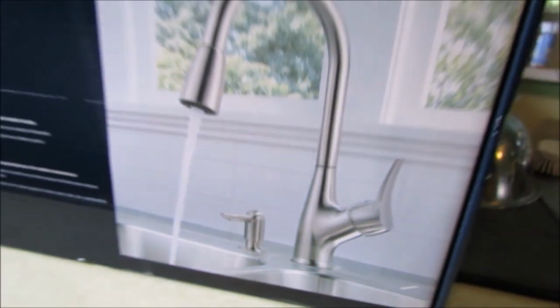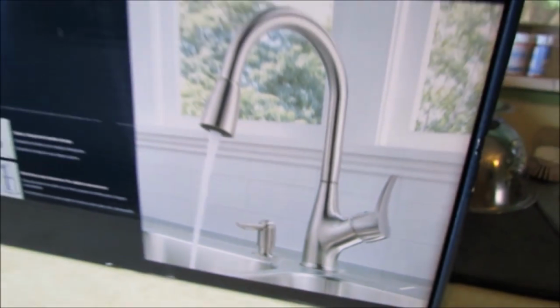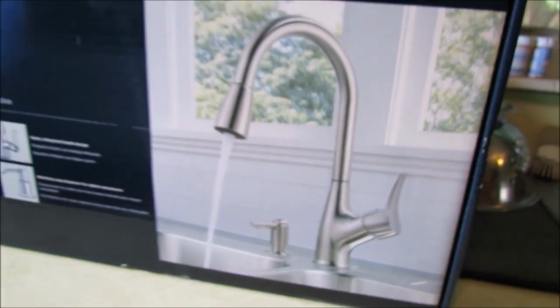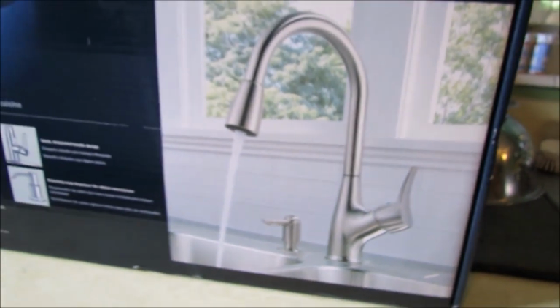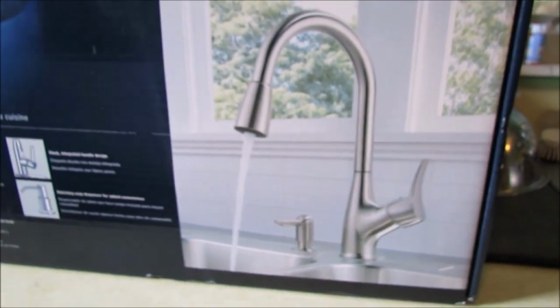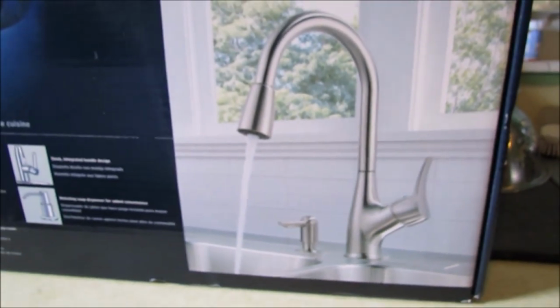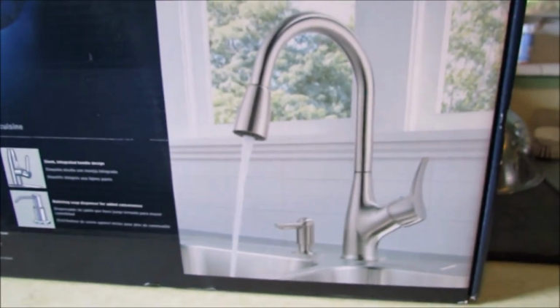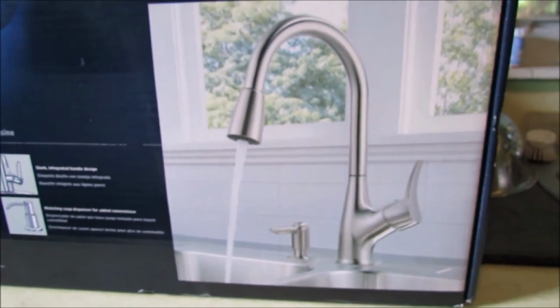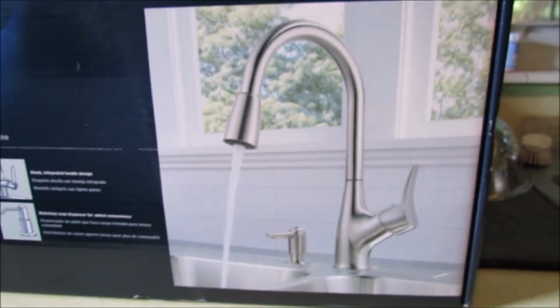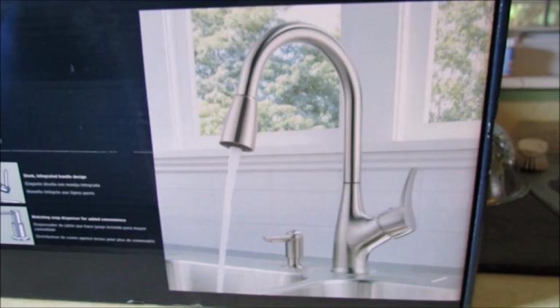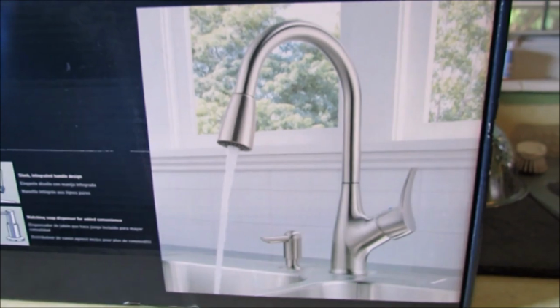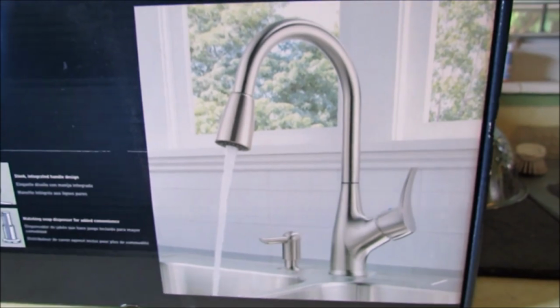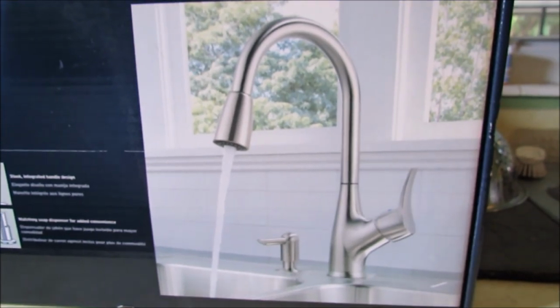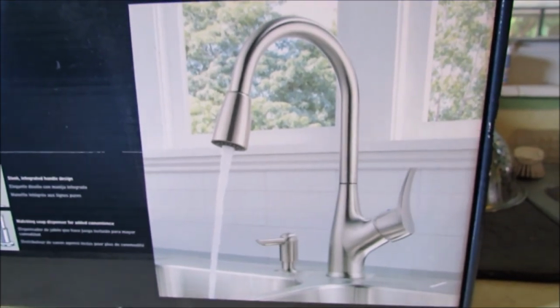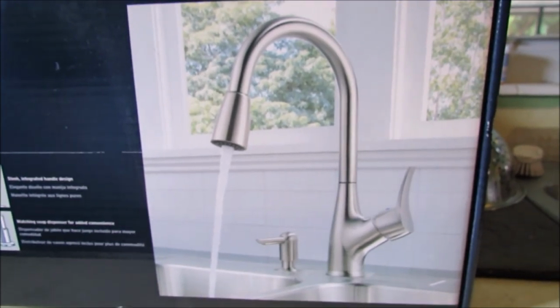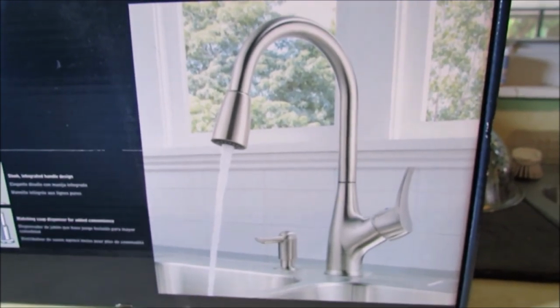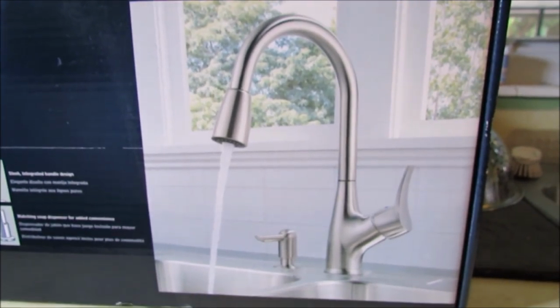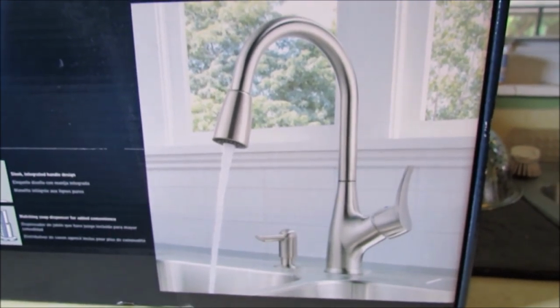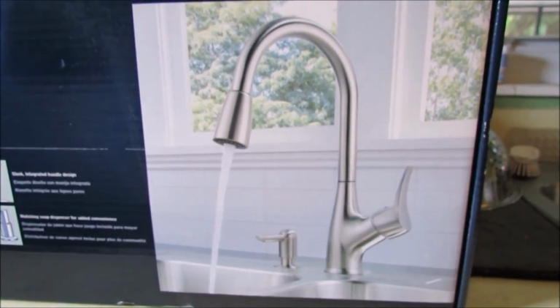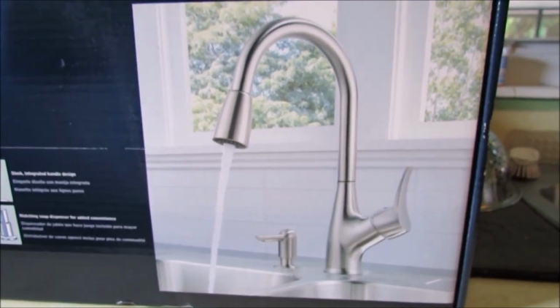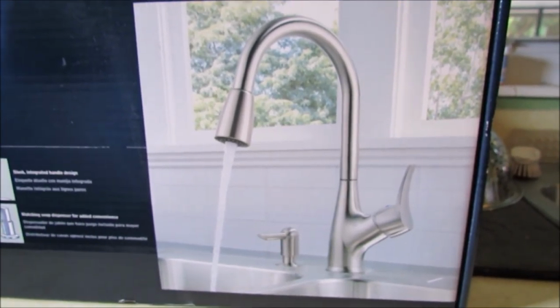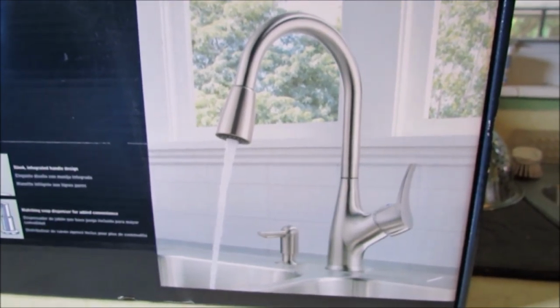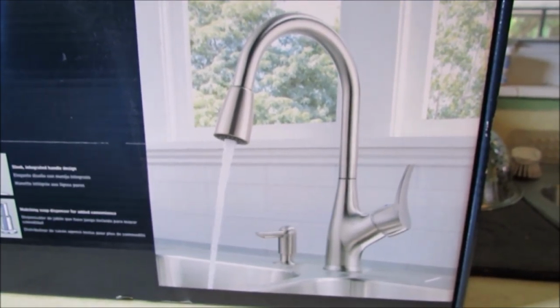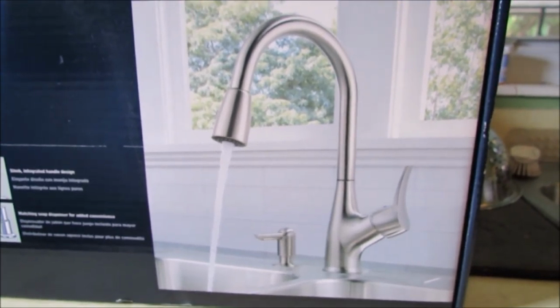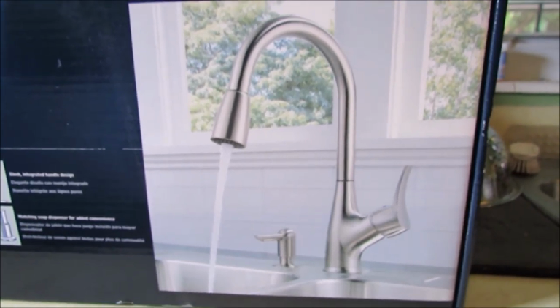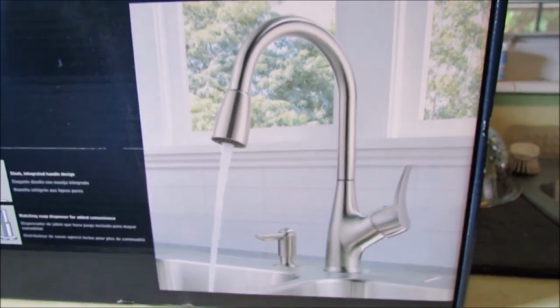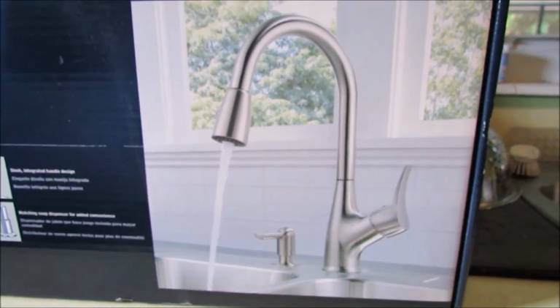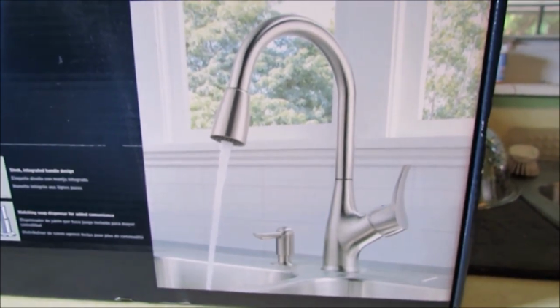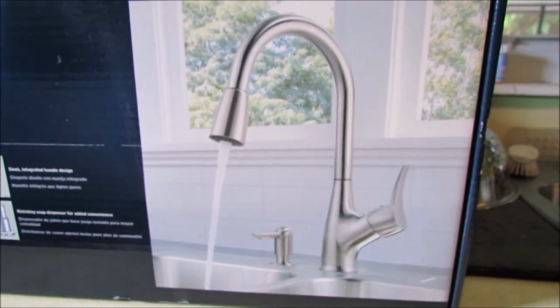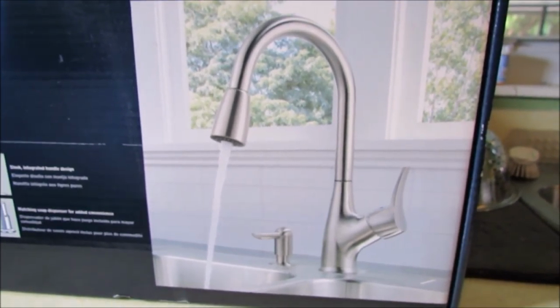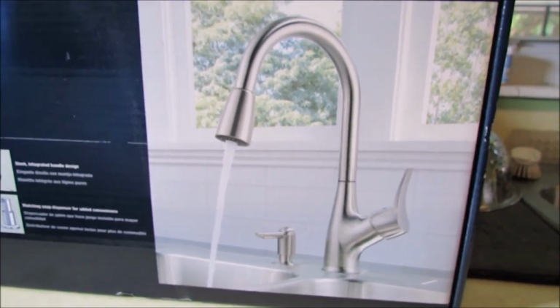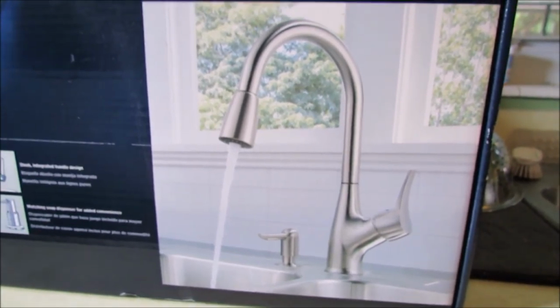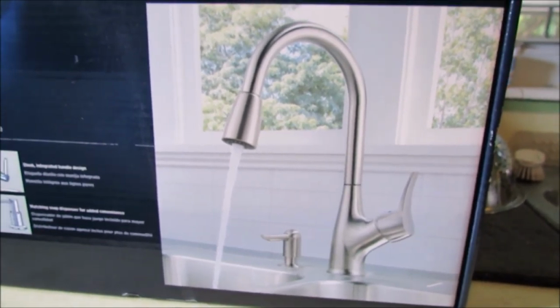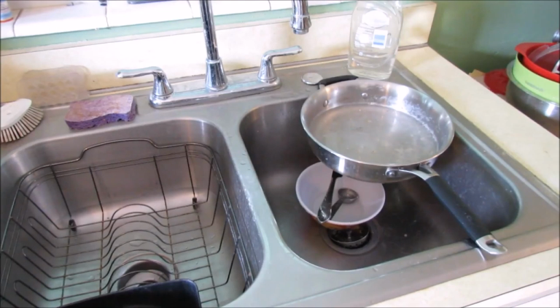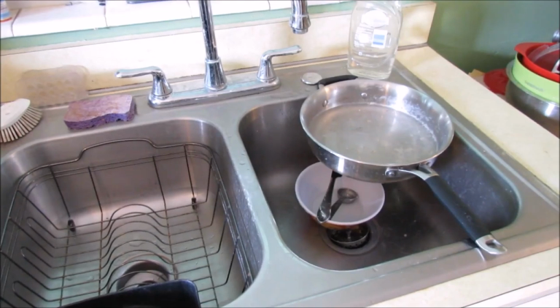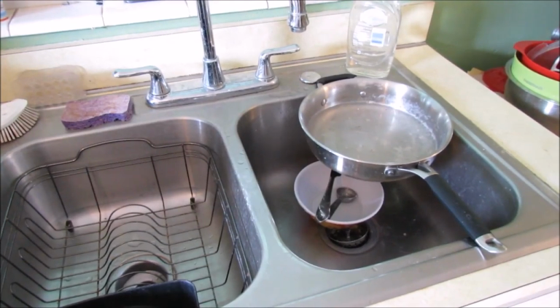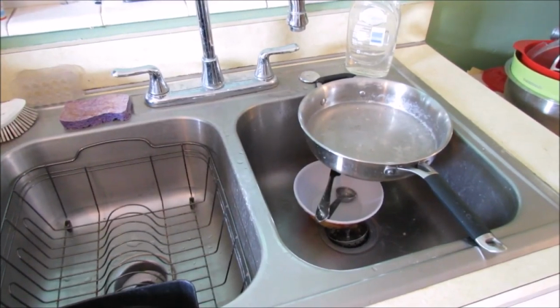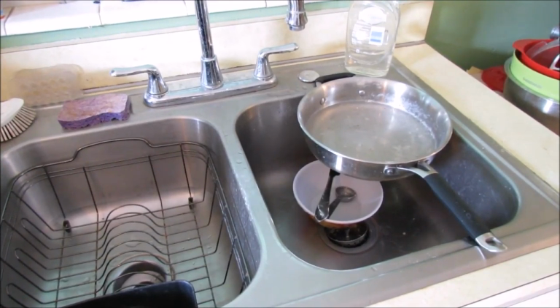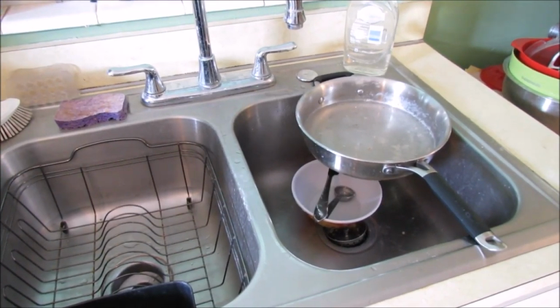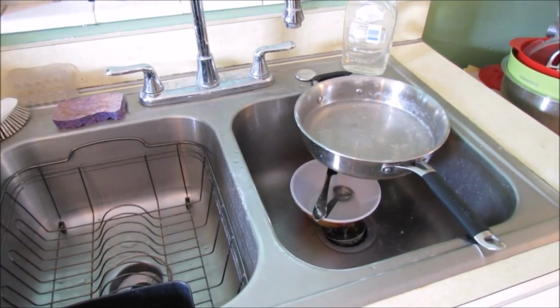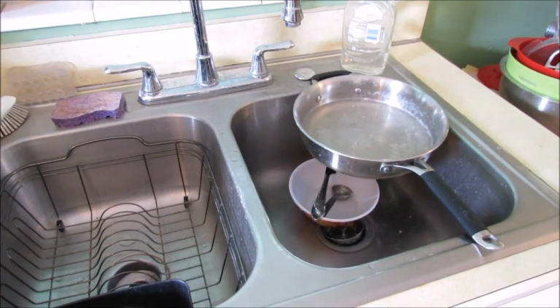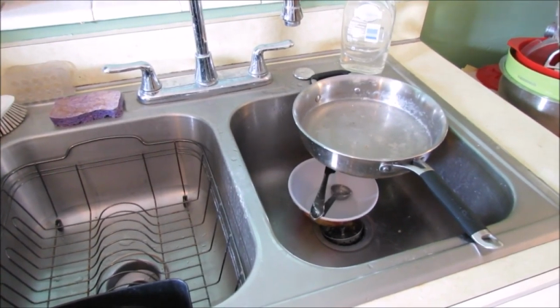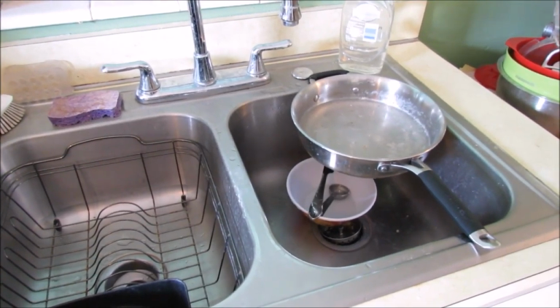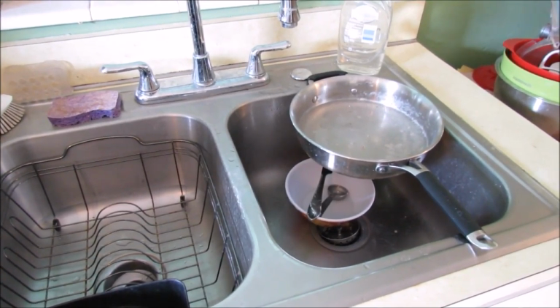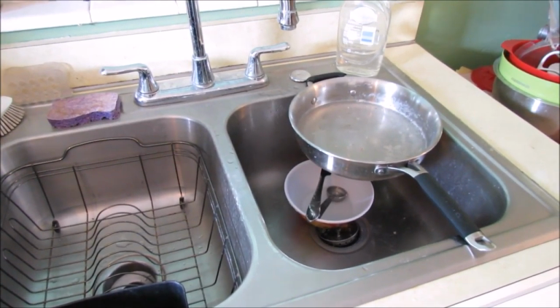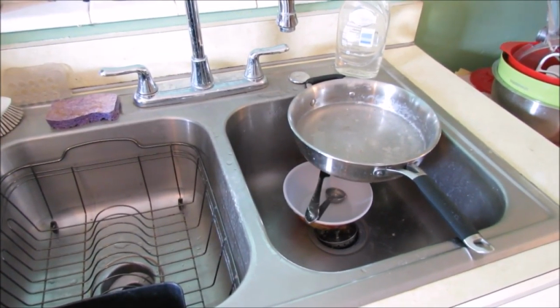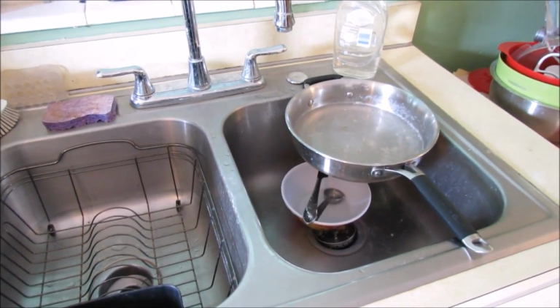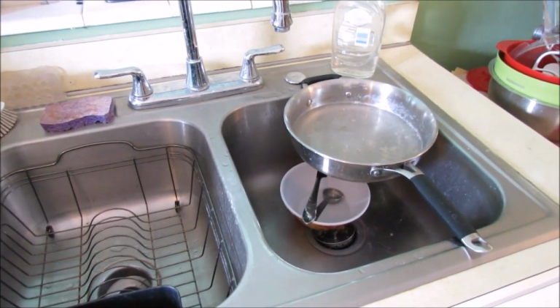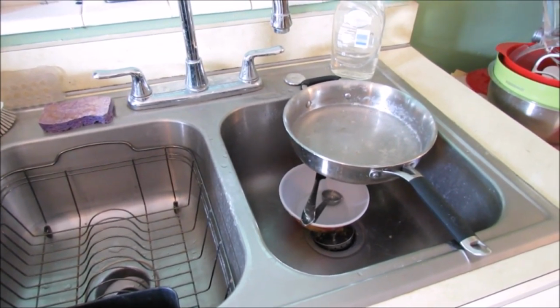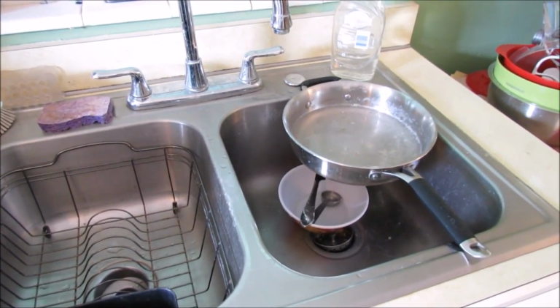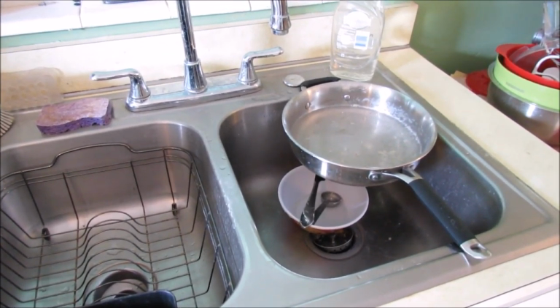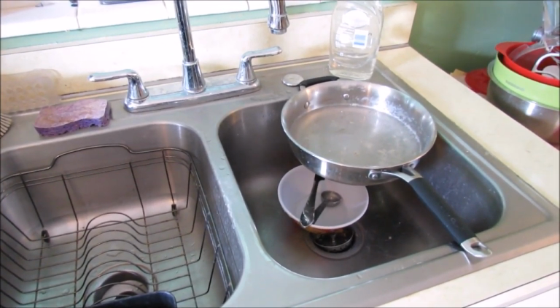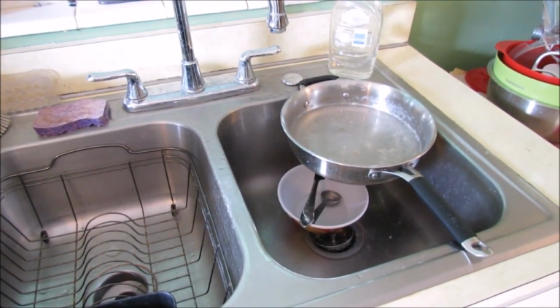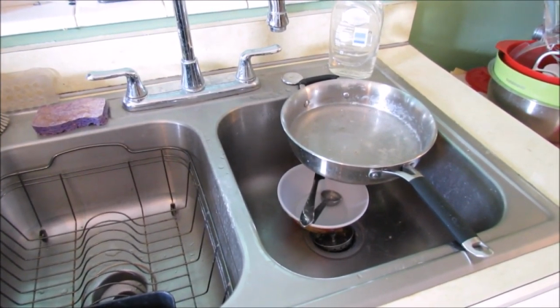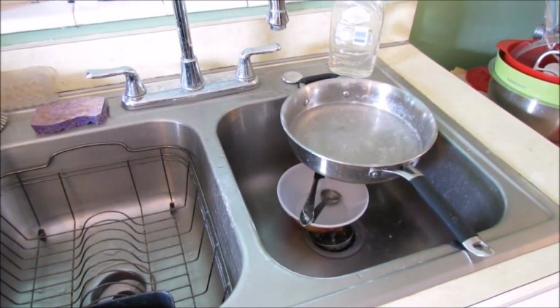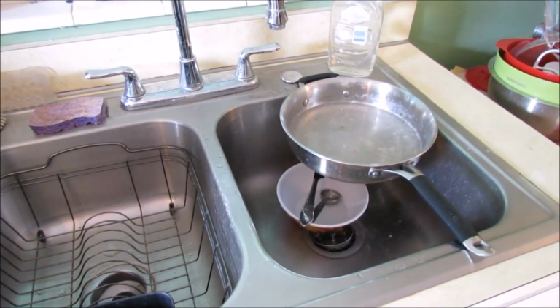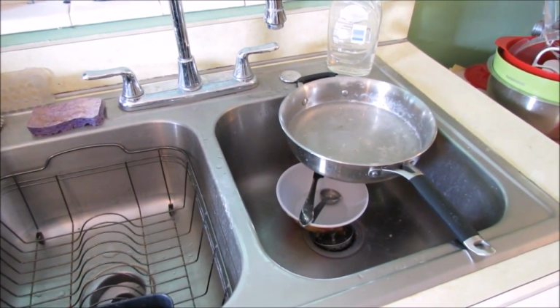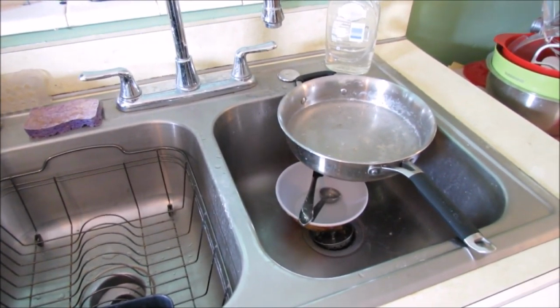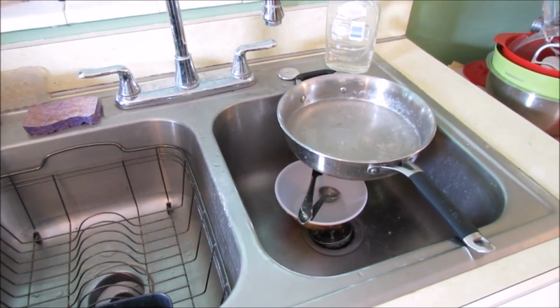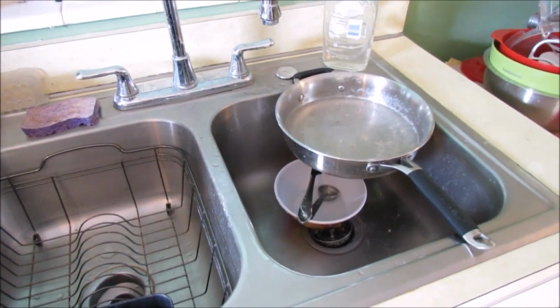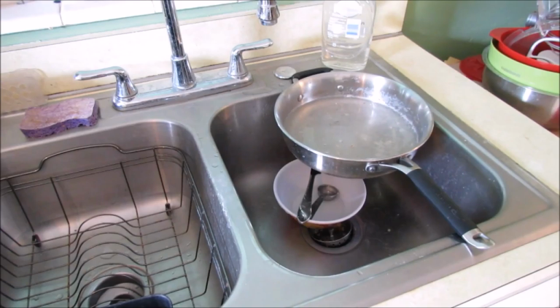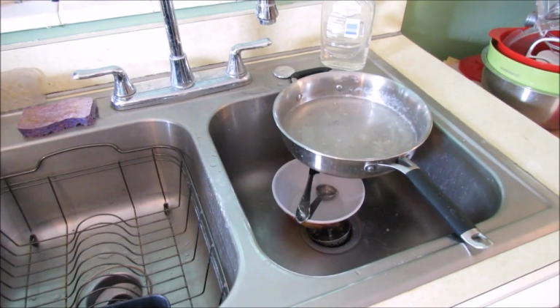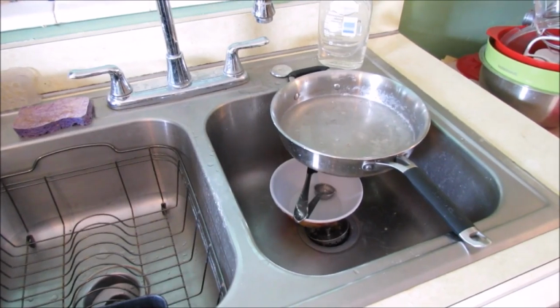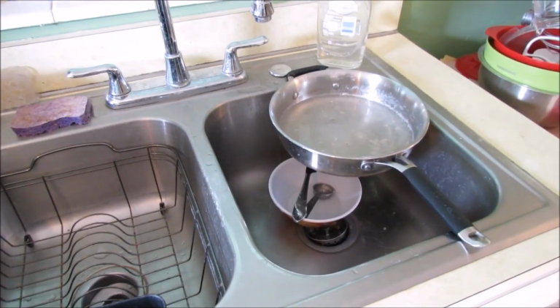In a future install, we'll be doing the whole faucet system. Step one: make sure there are no dirty dishes in the way.